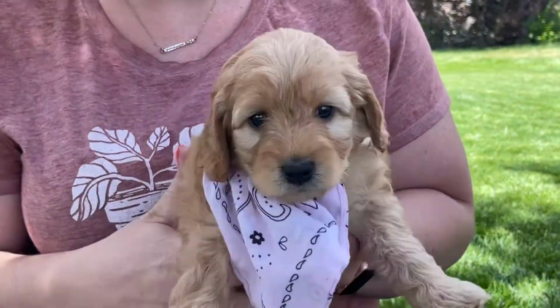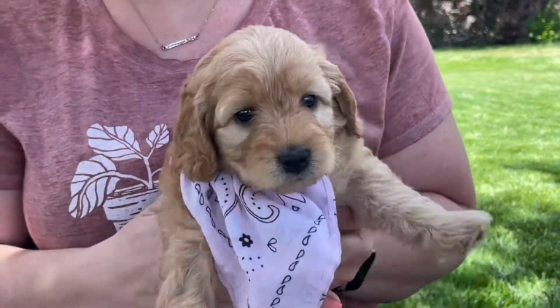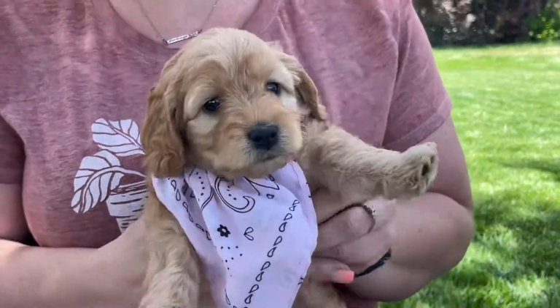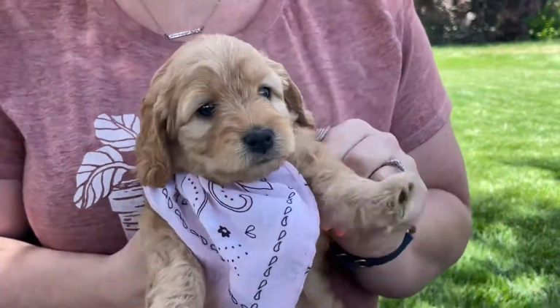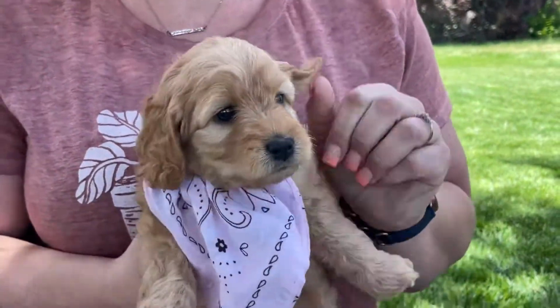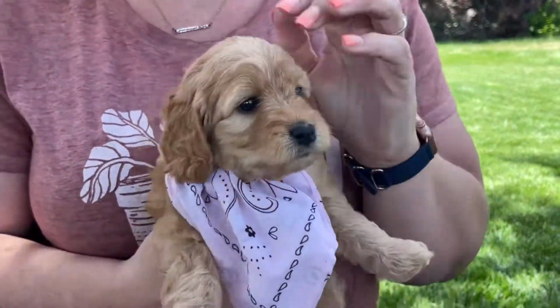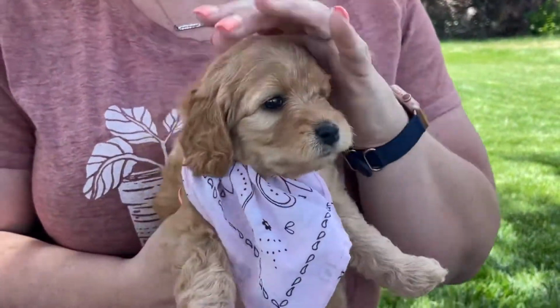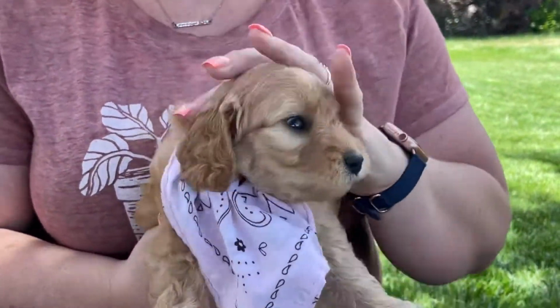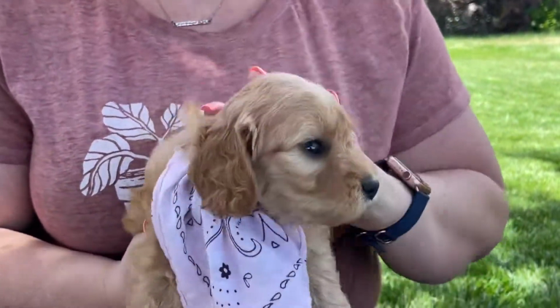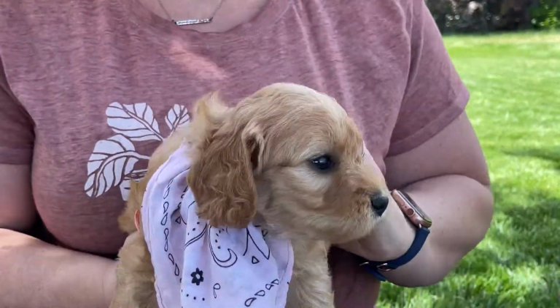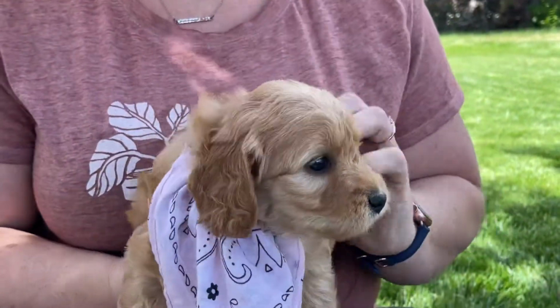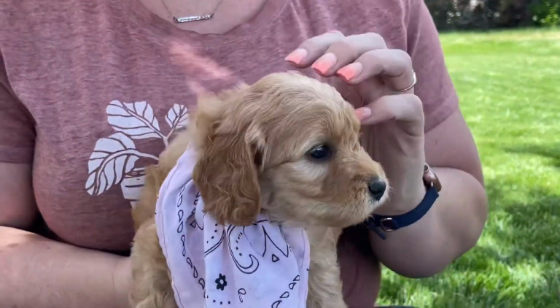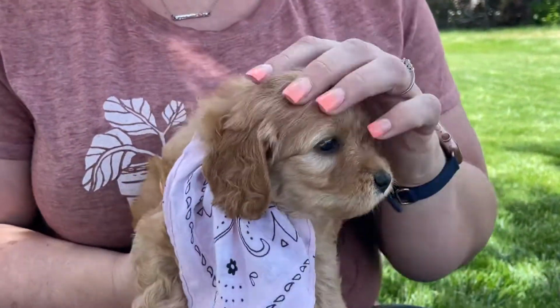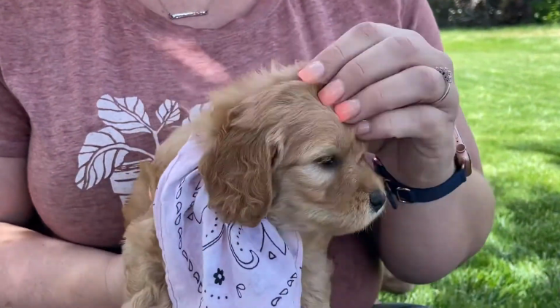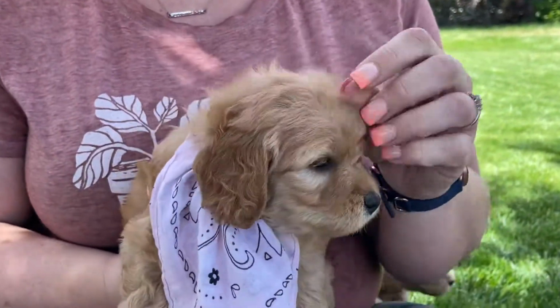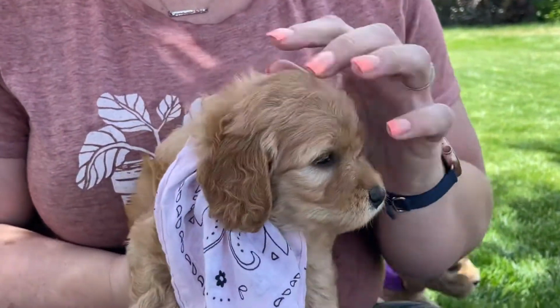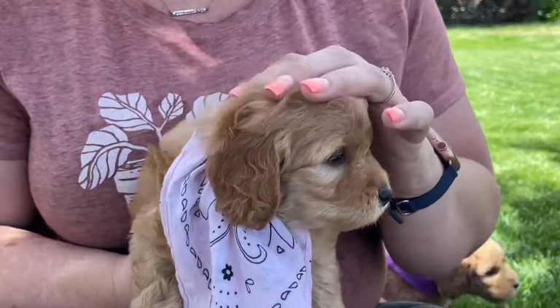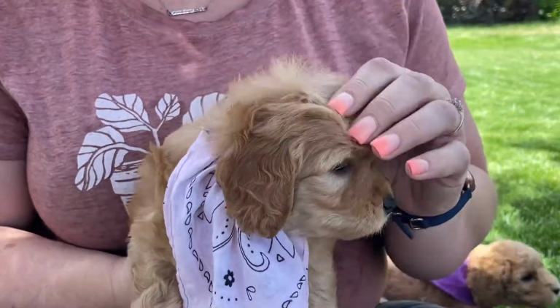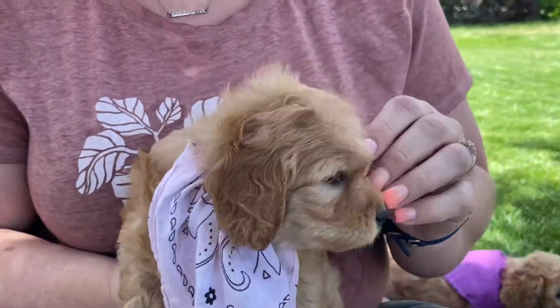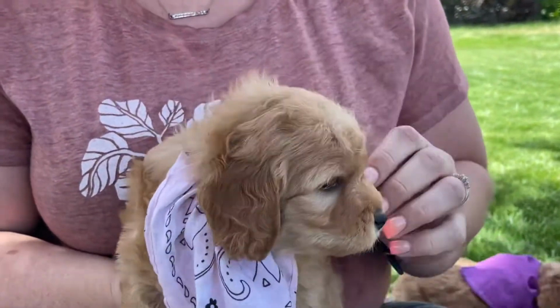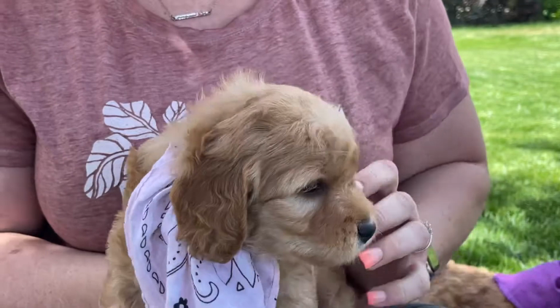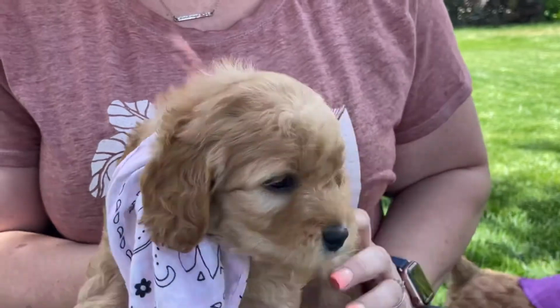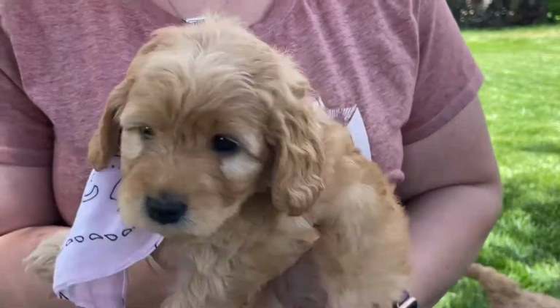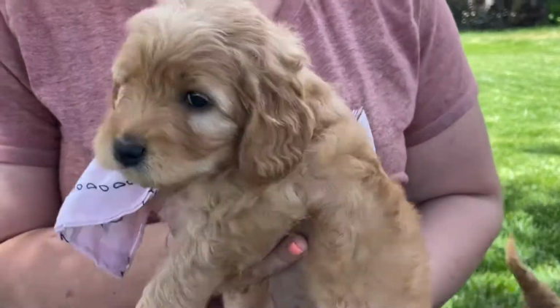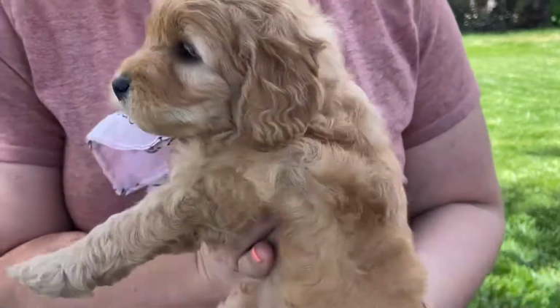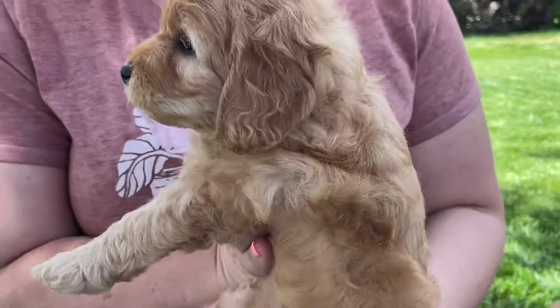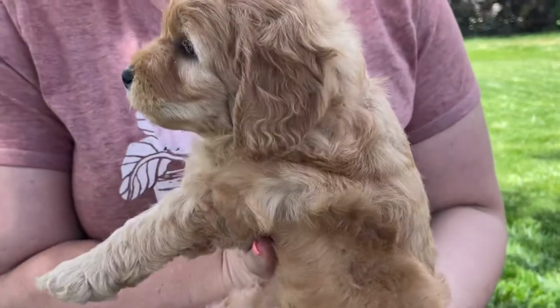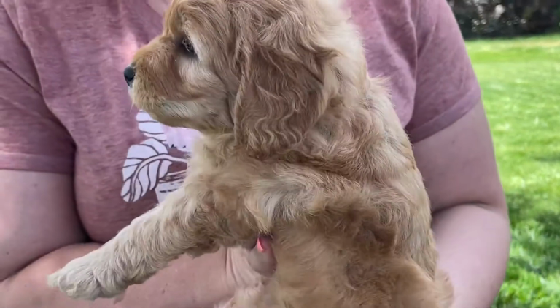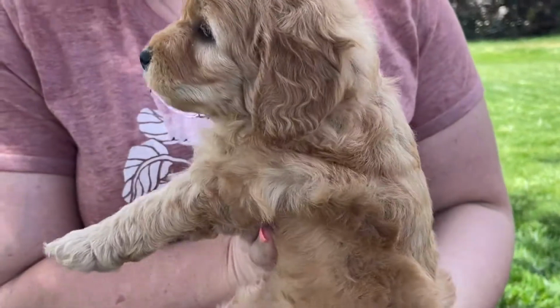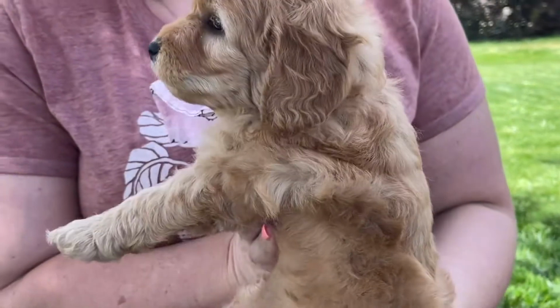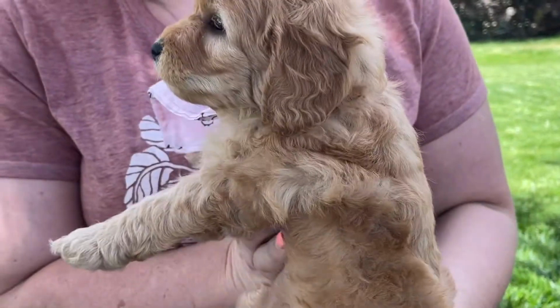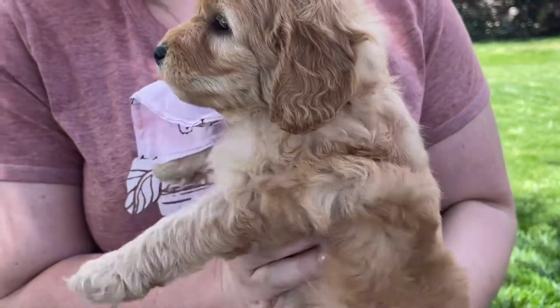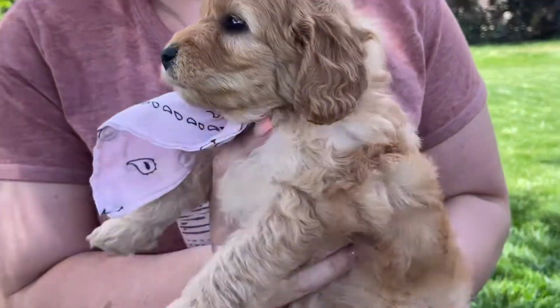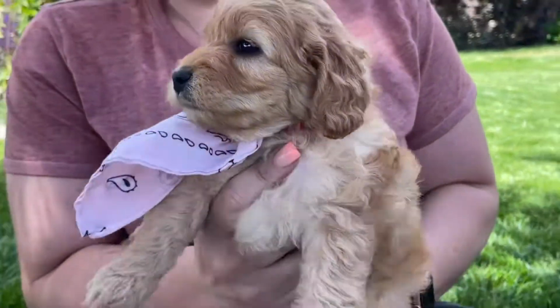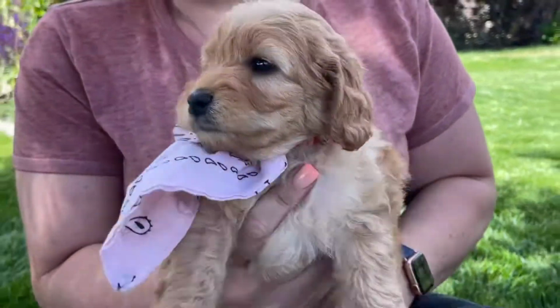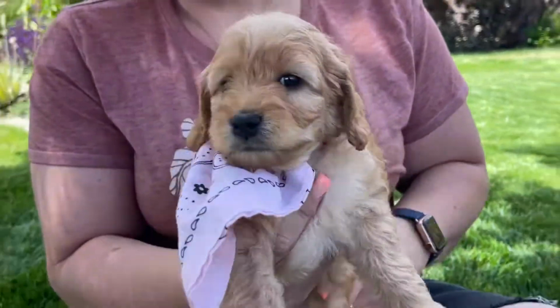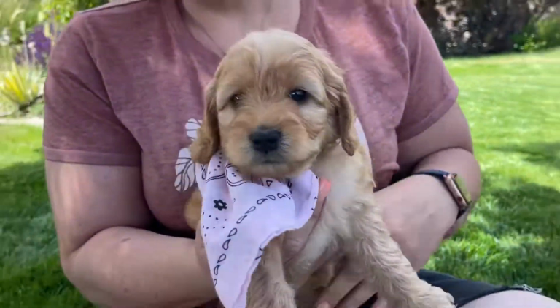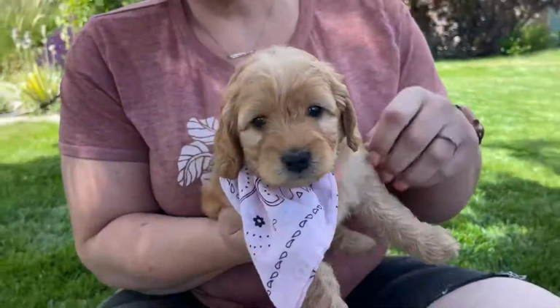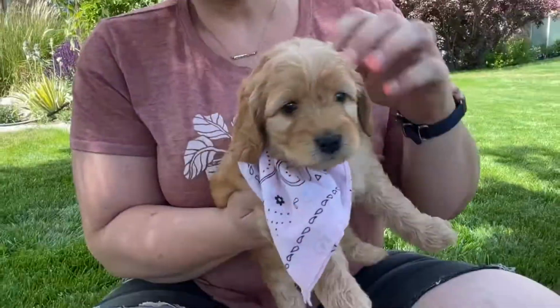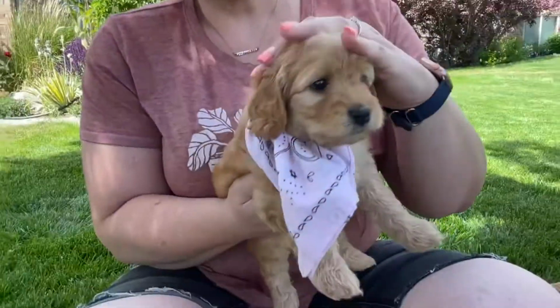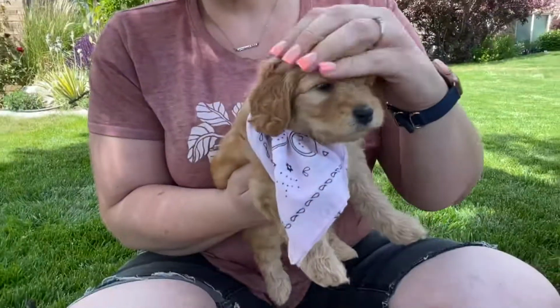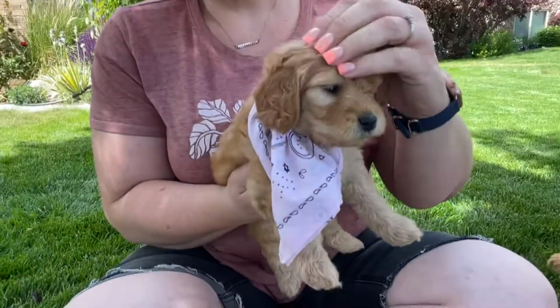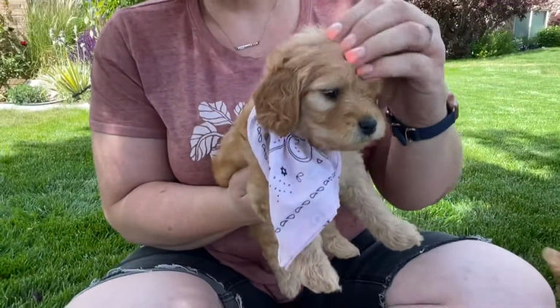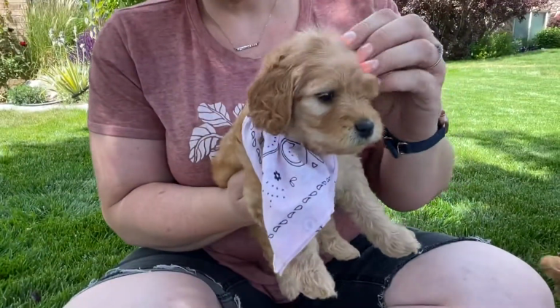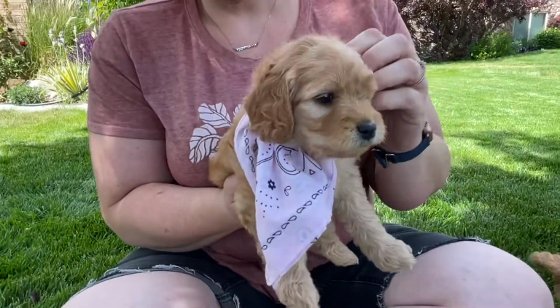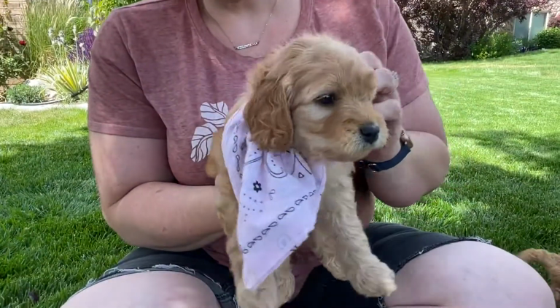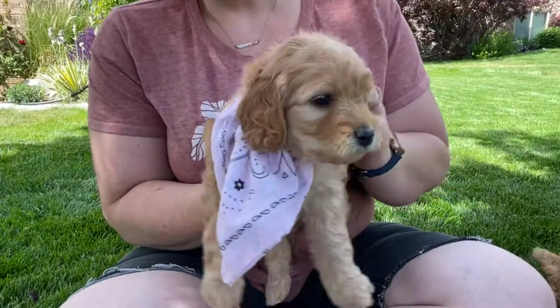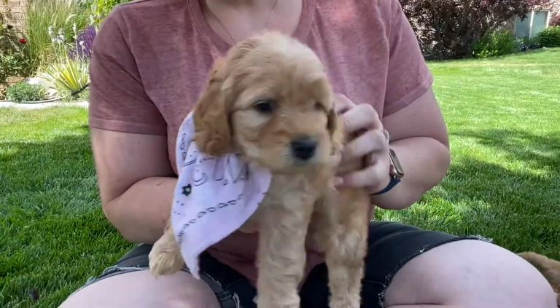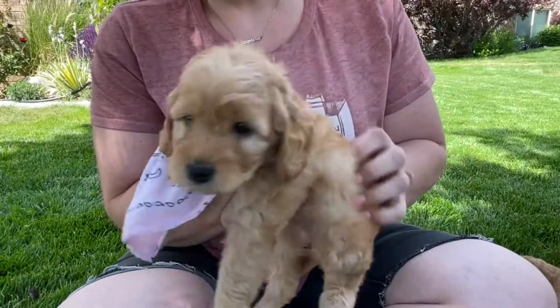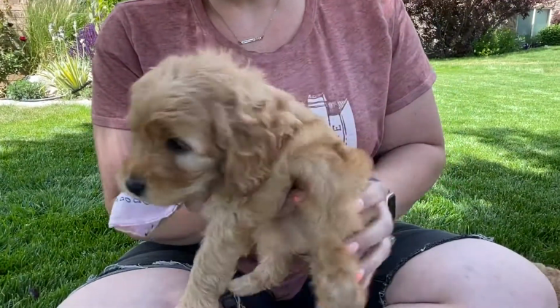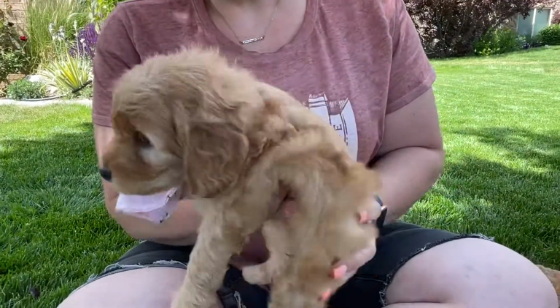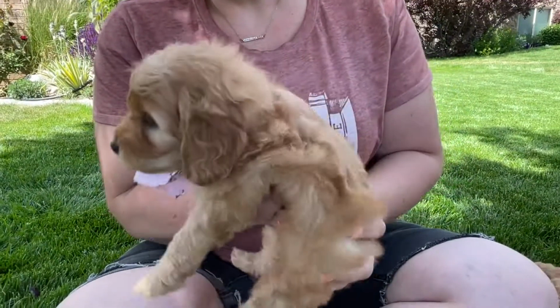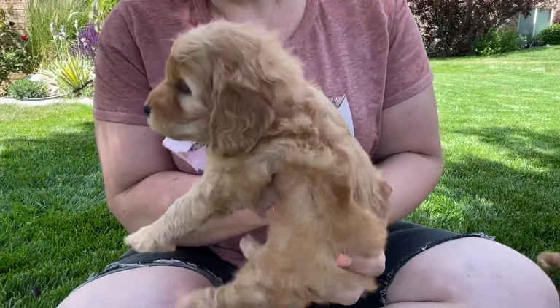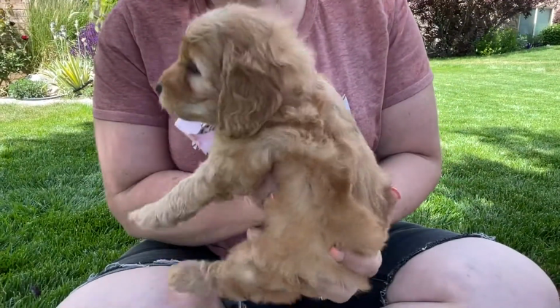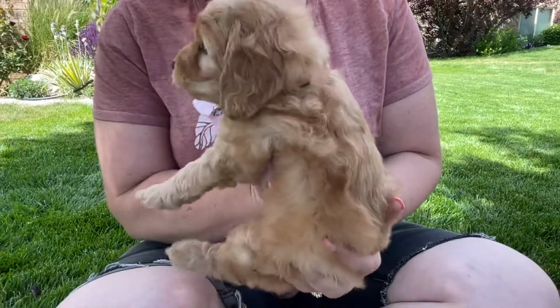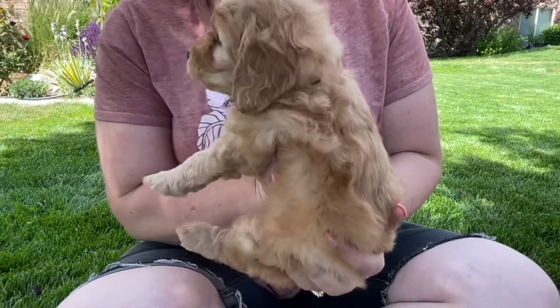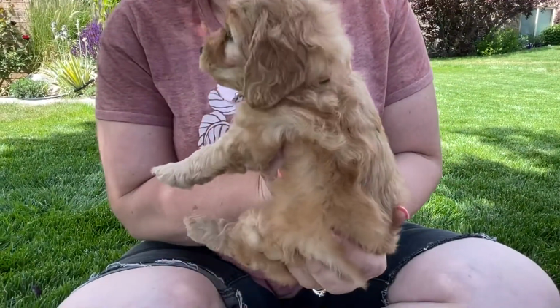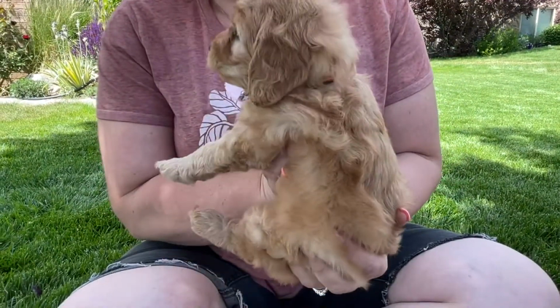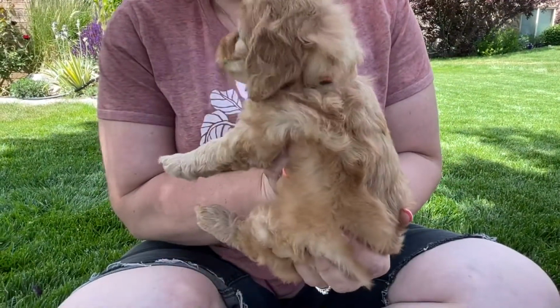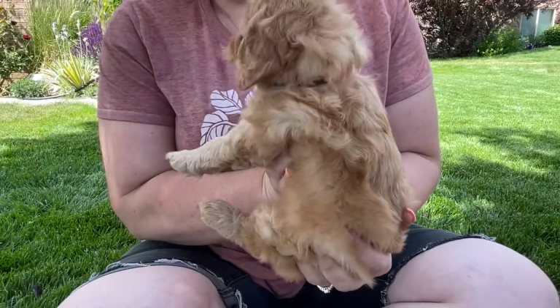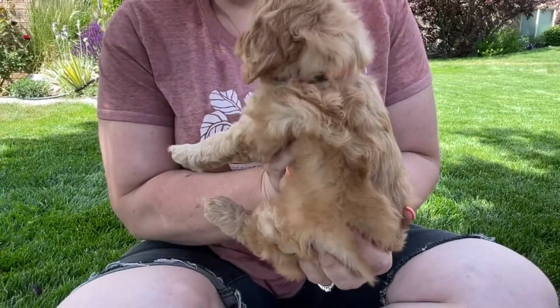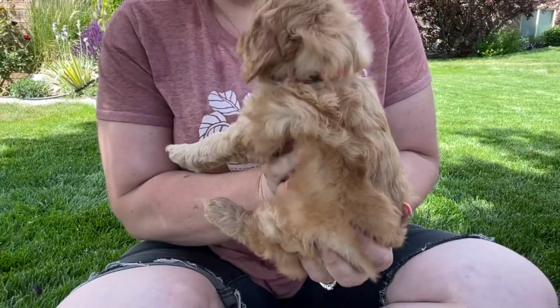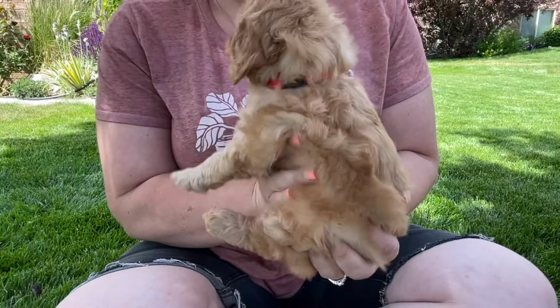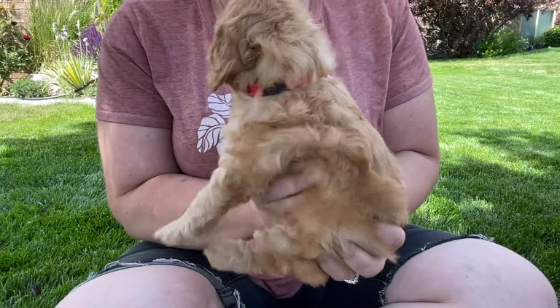She is the smallest in the litter and the lightest. She's just got this gorgeous coloring — you can see she's a light apricot color.